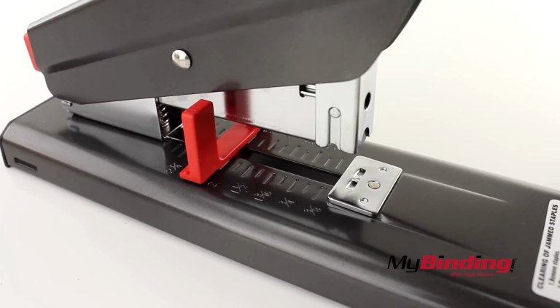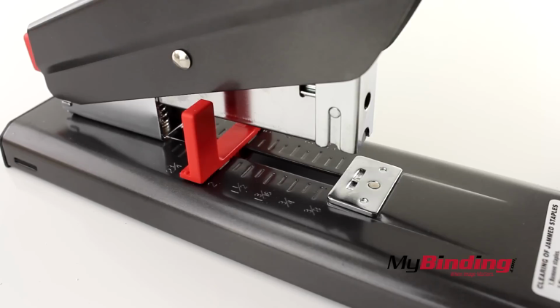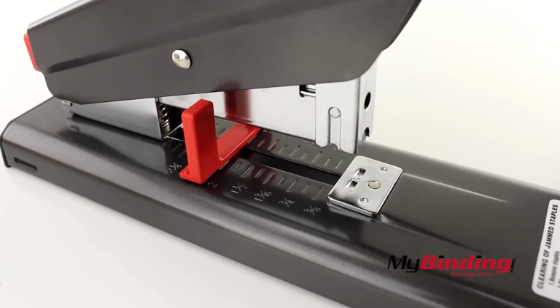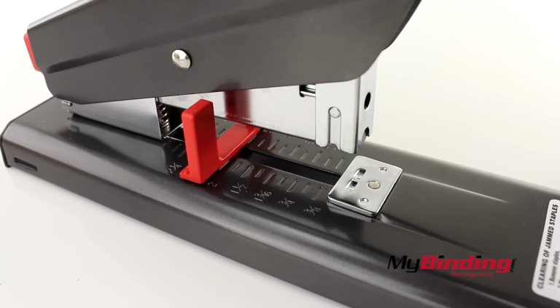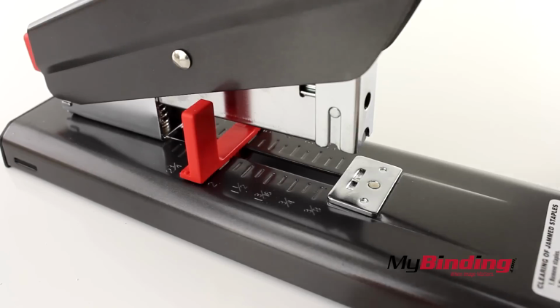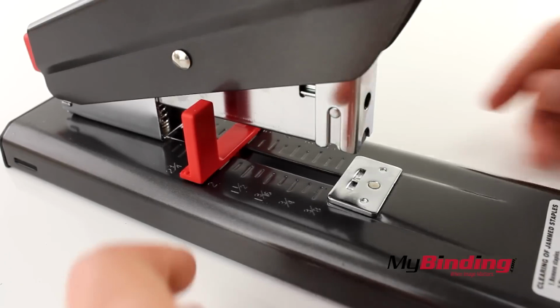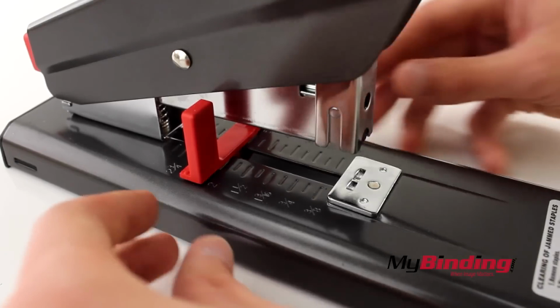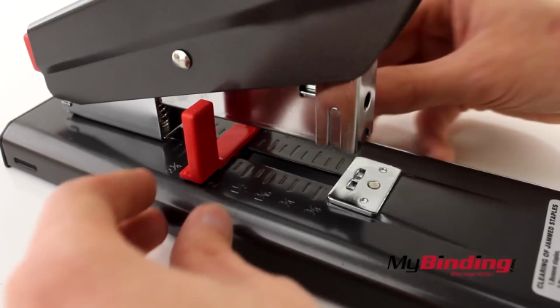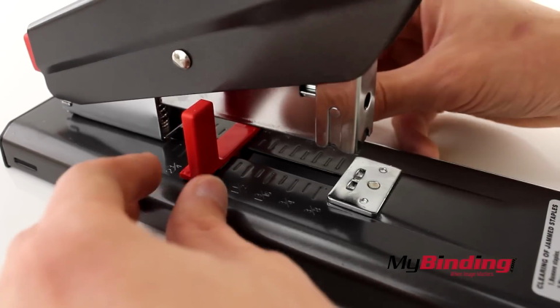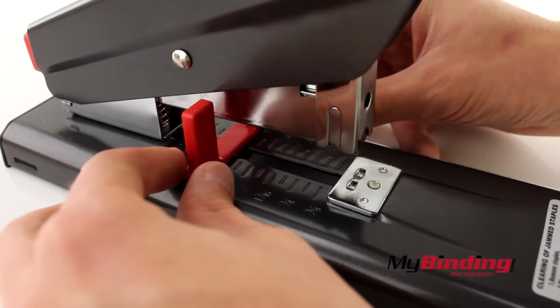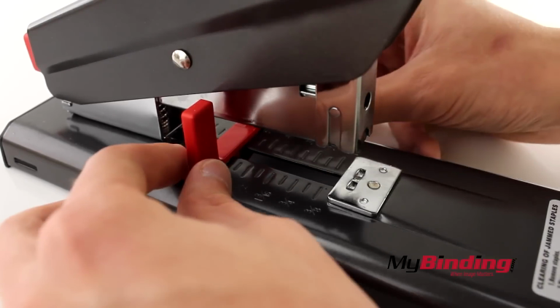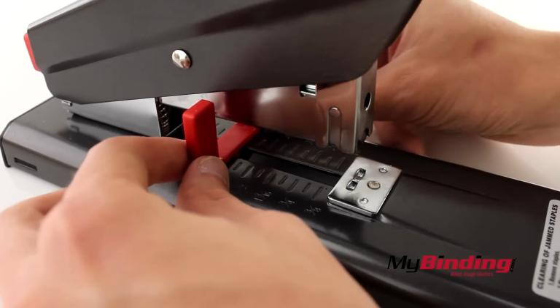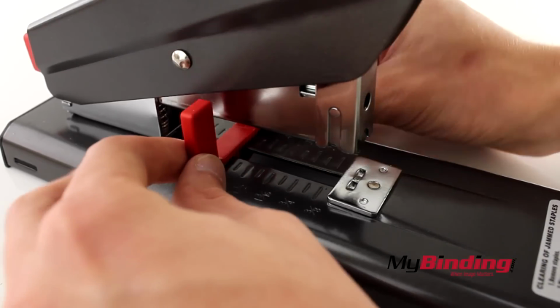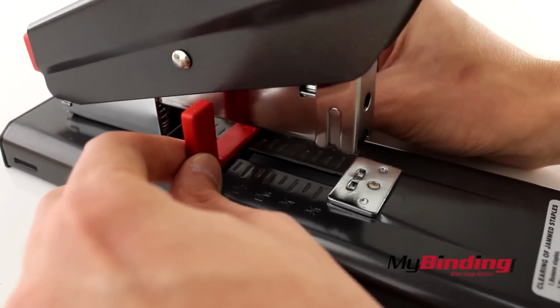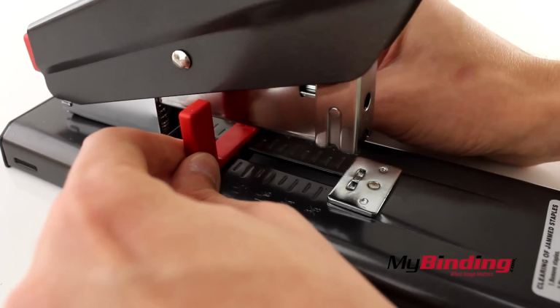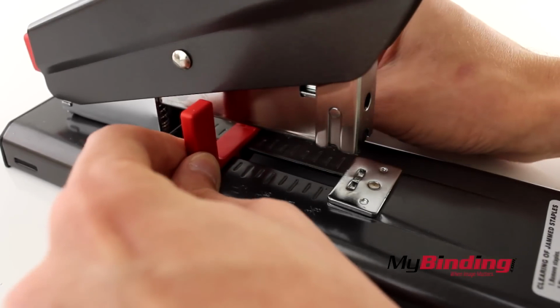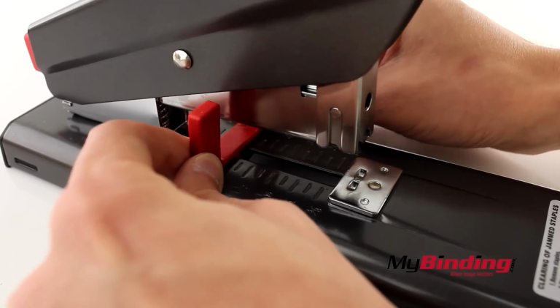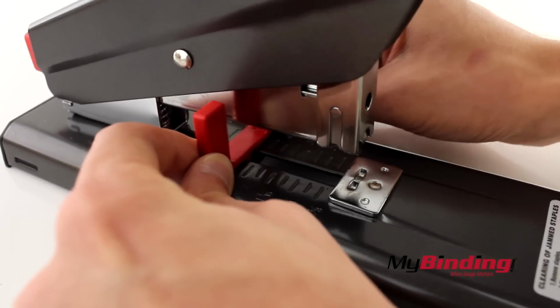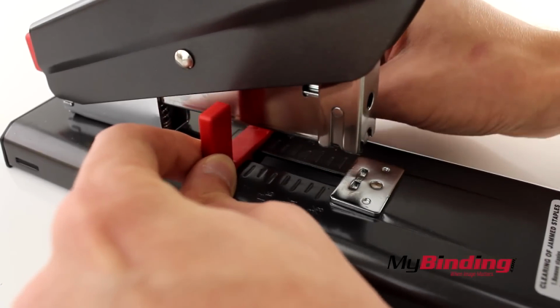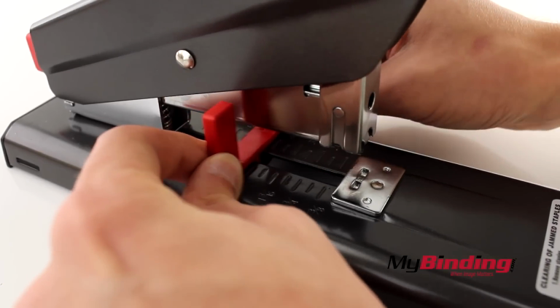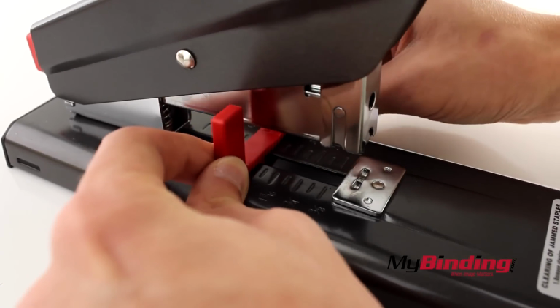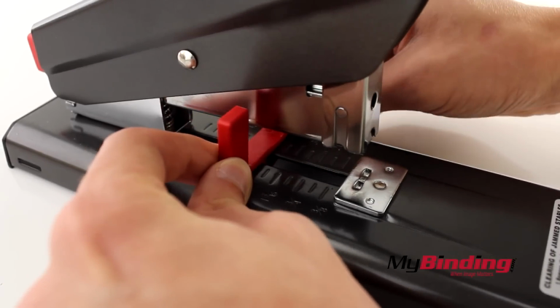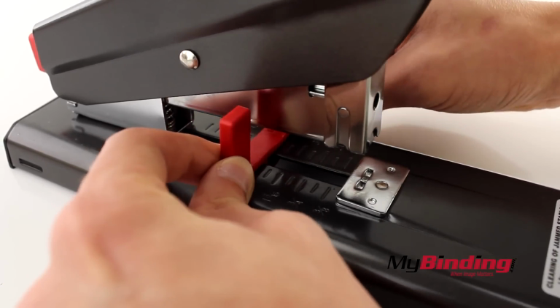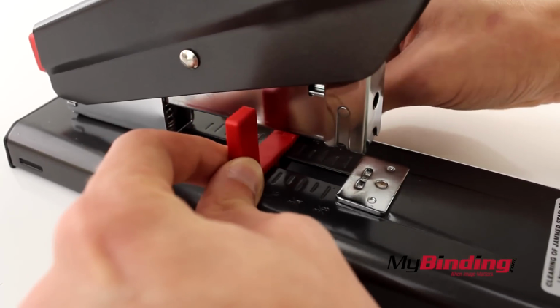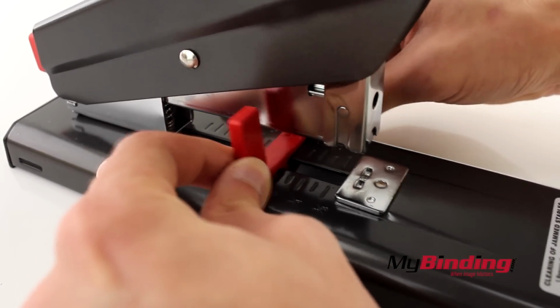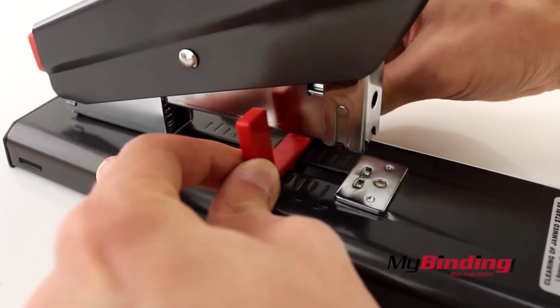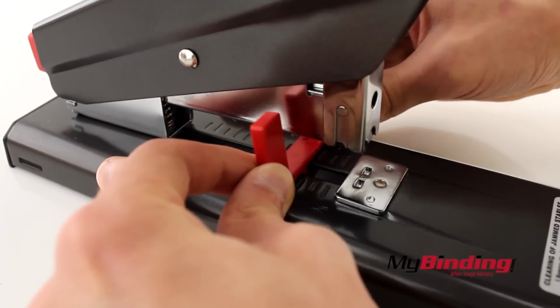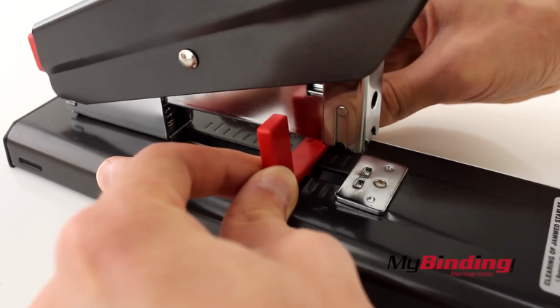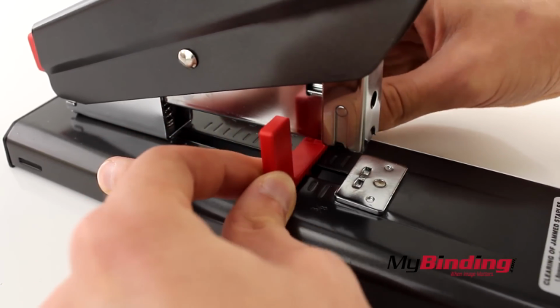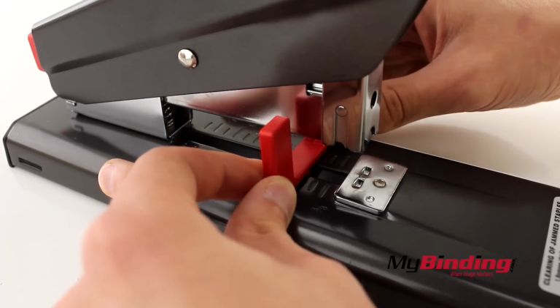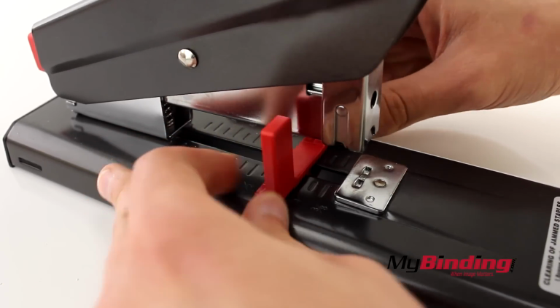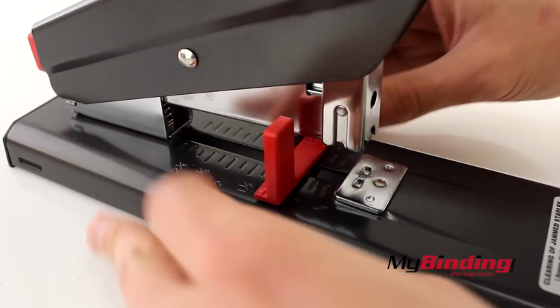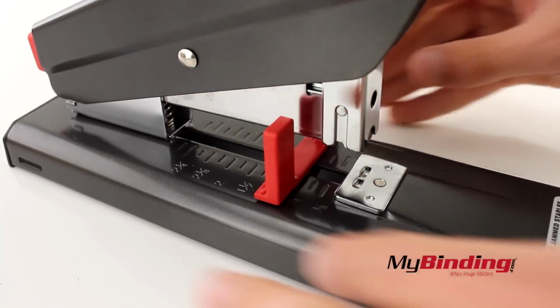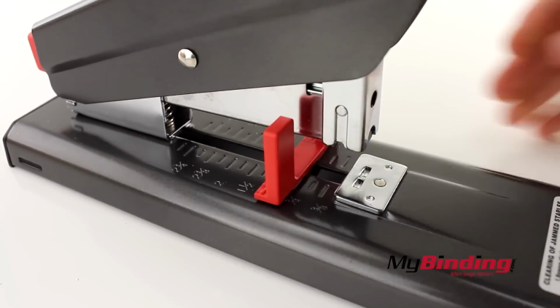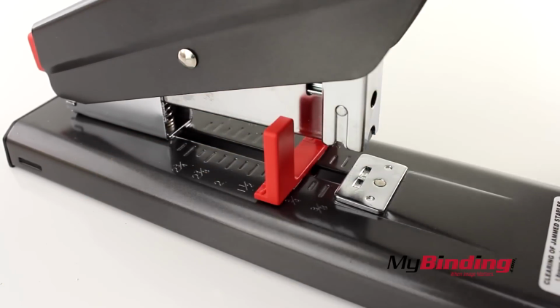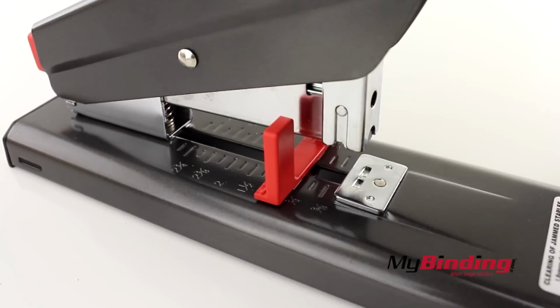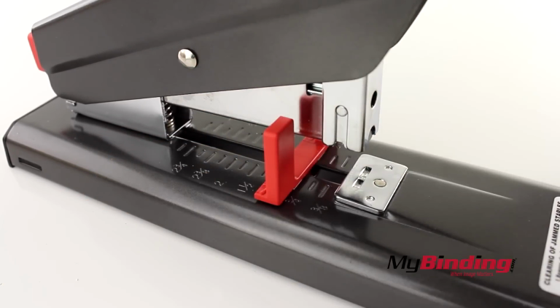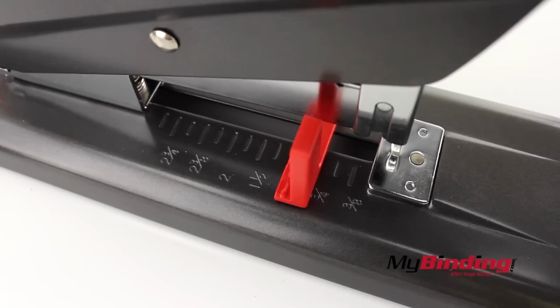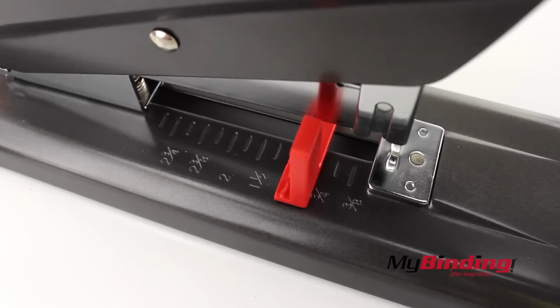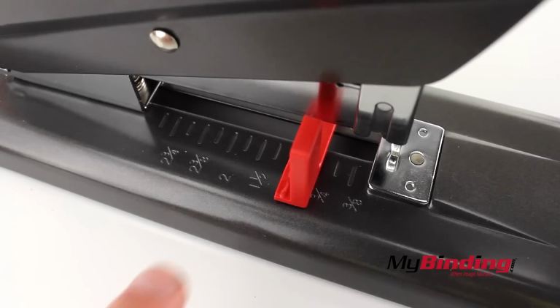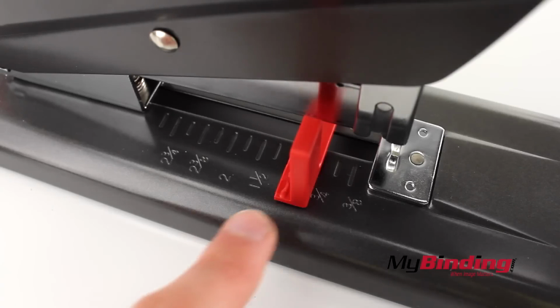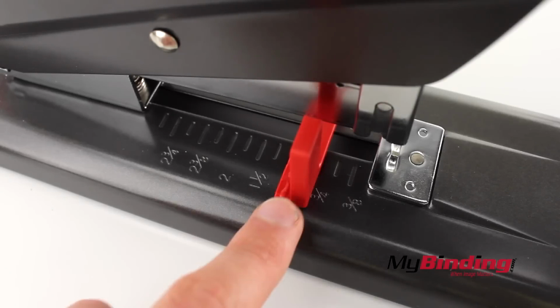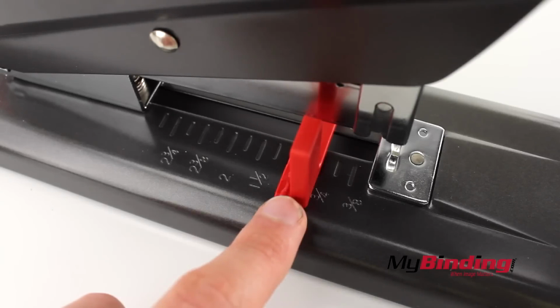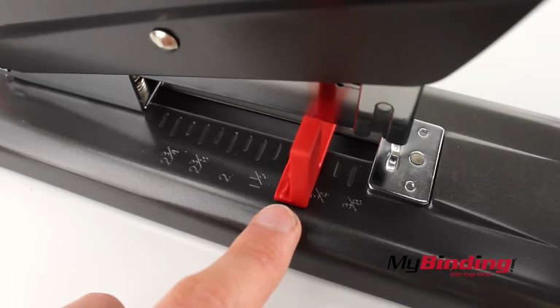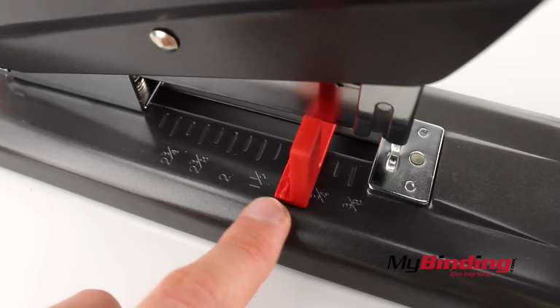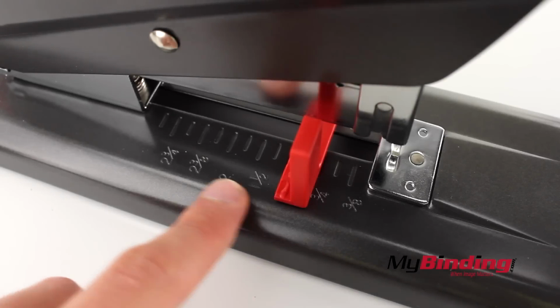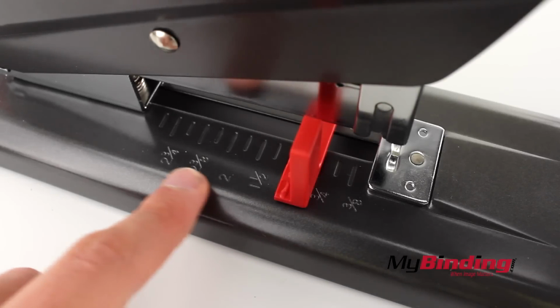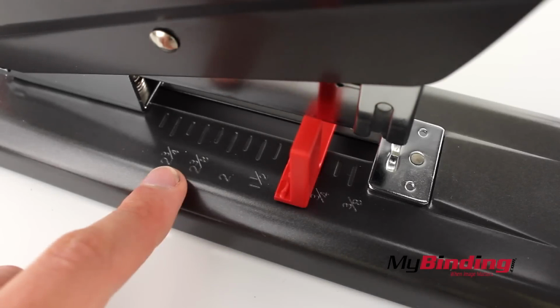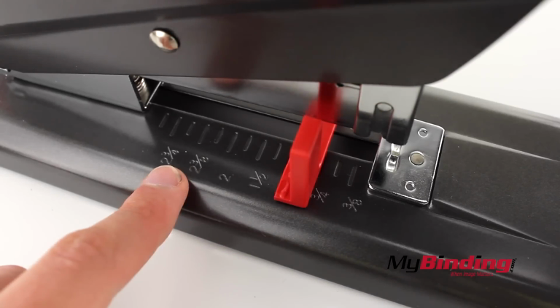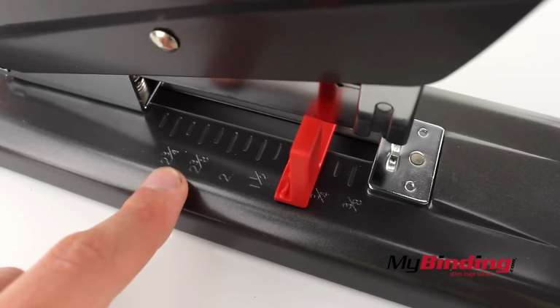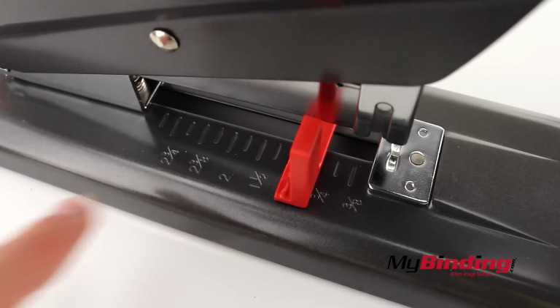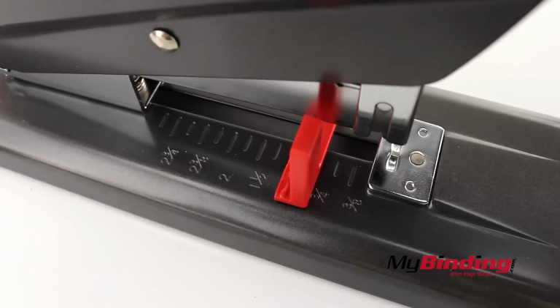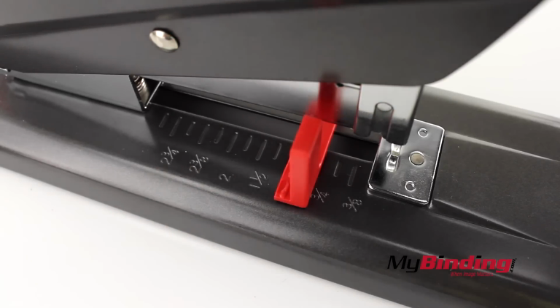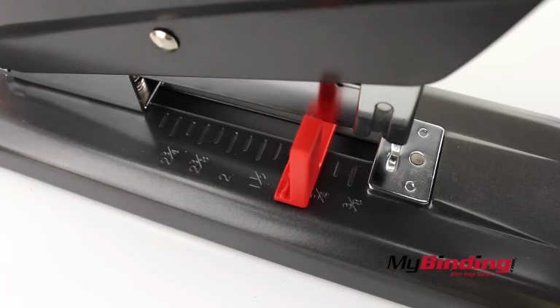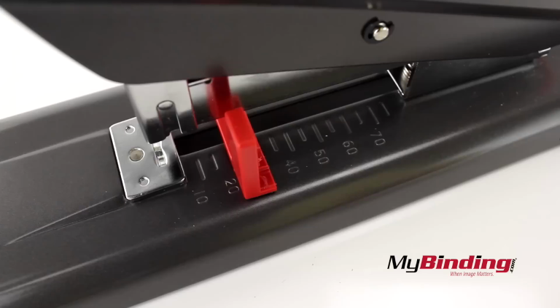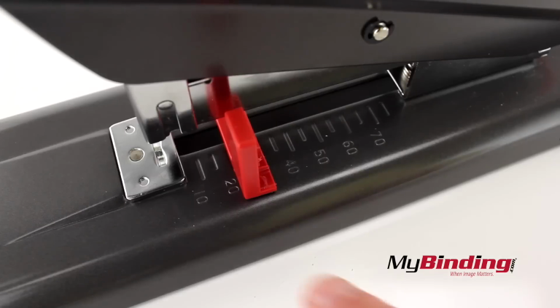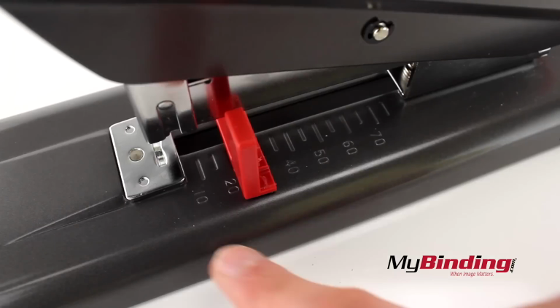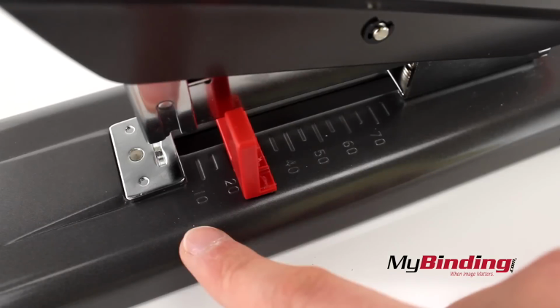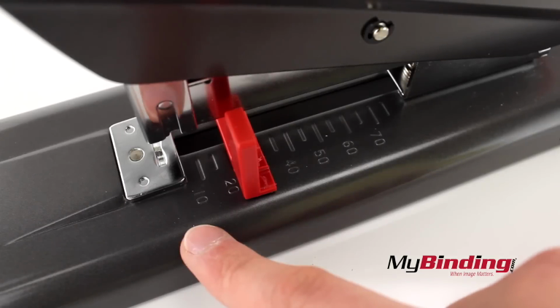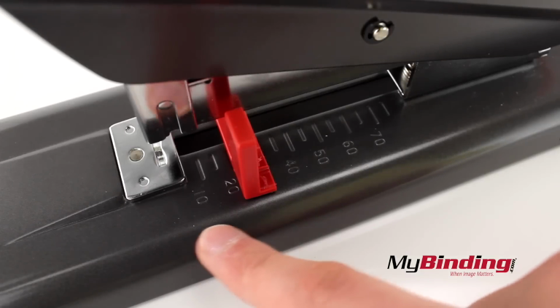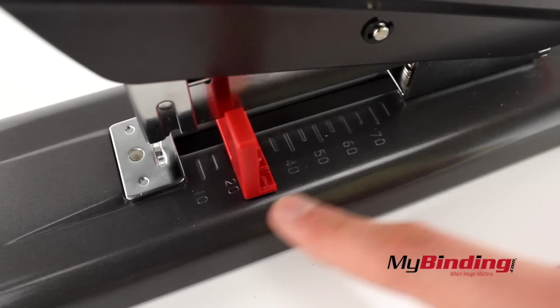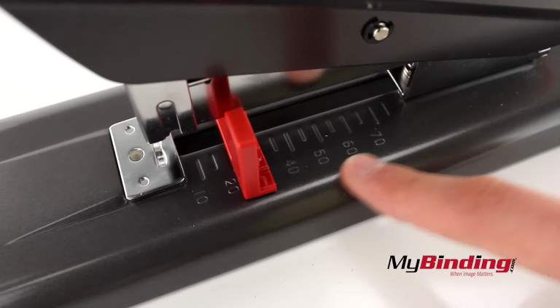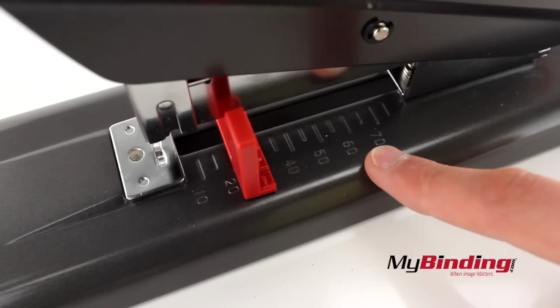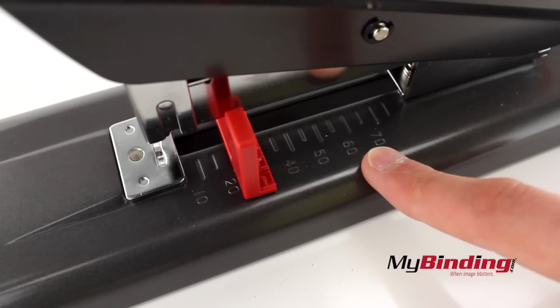You can adjust the backstop easily. It's measured in inches and in millimeters.